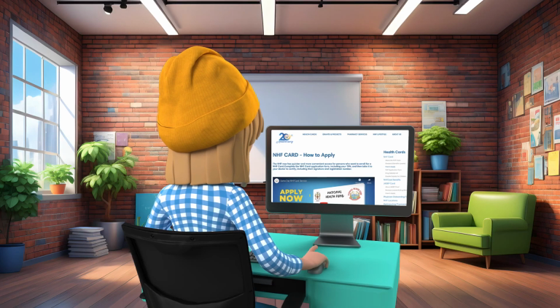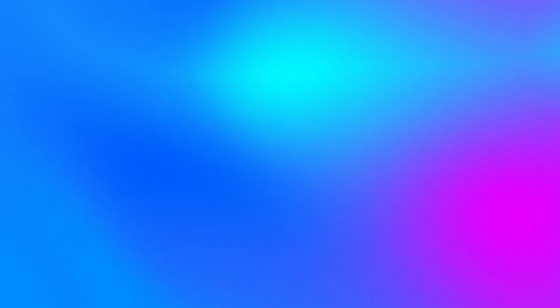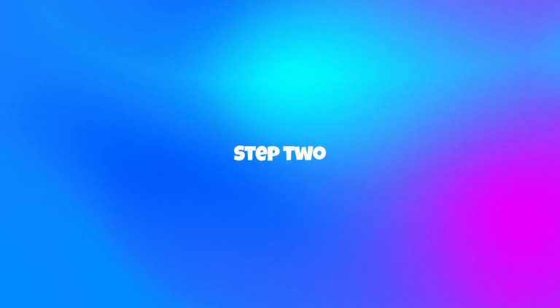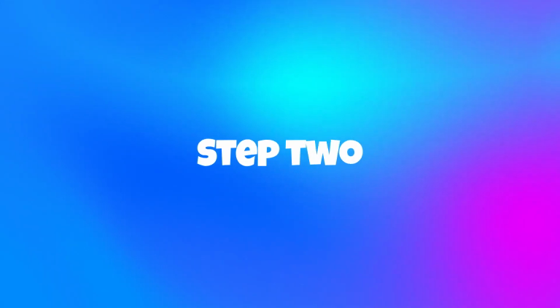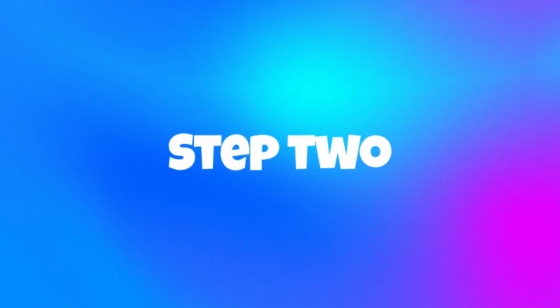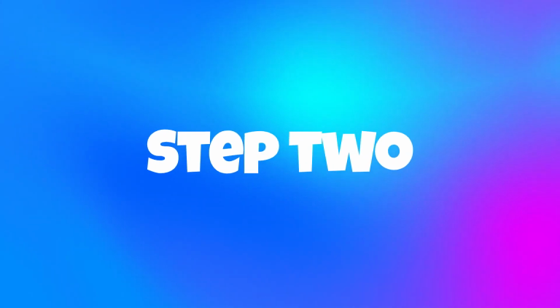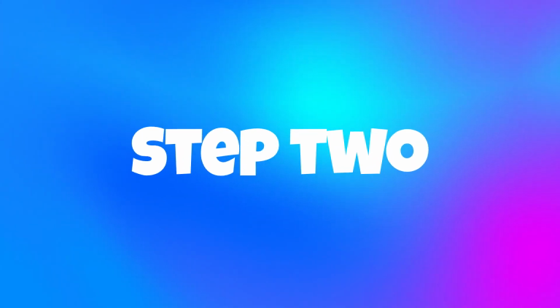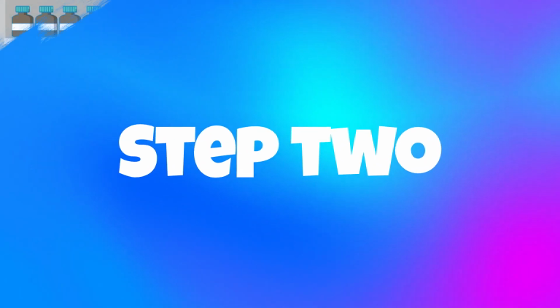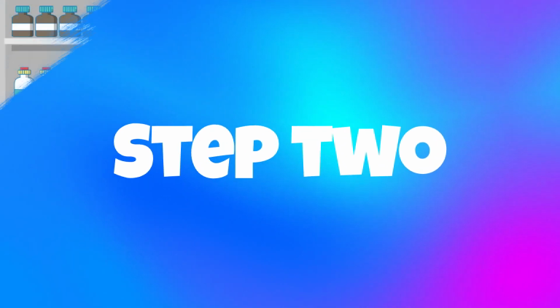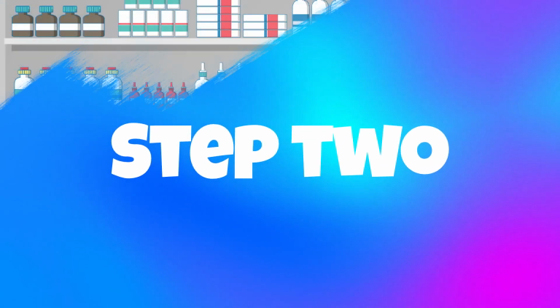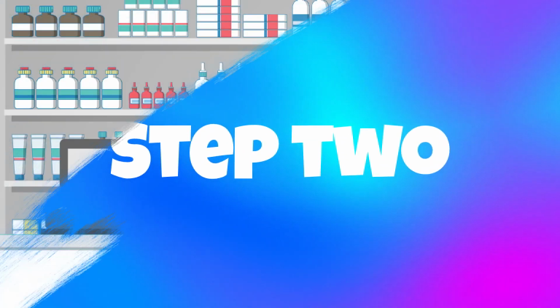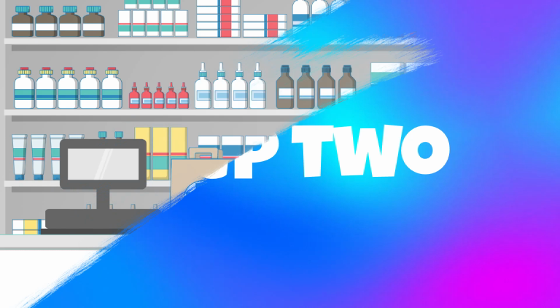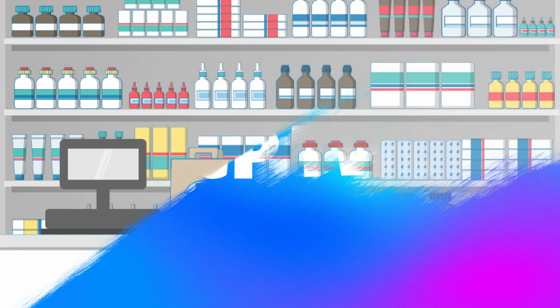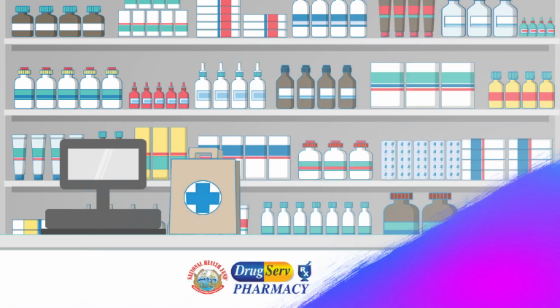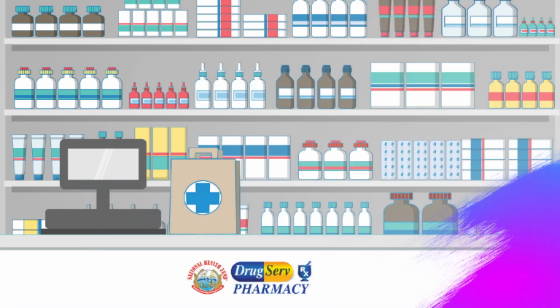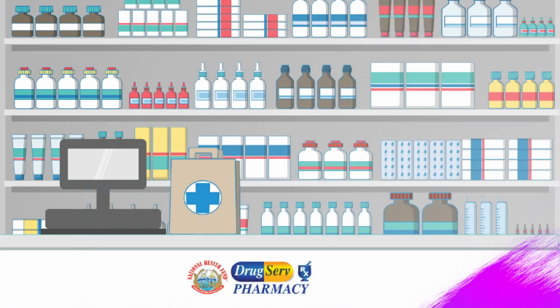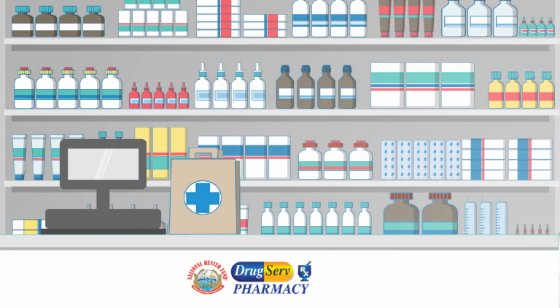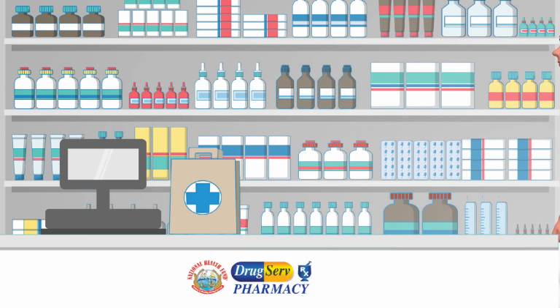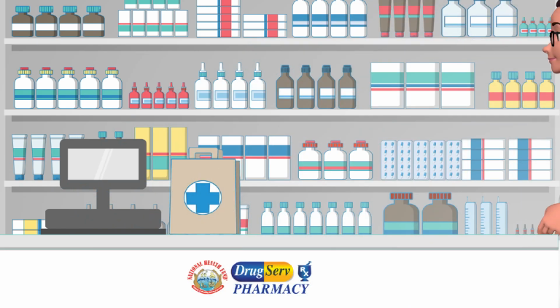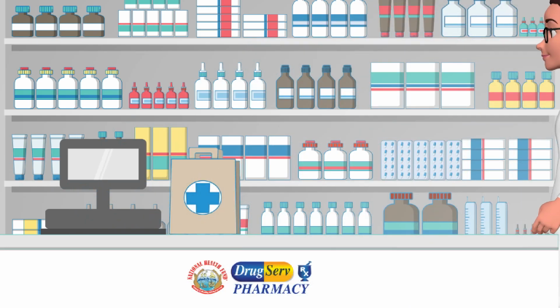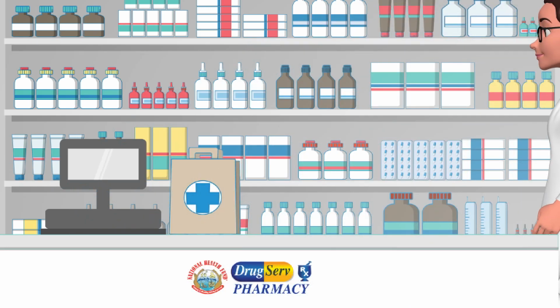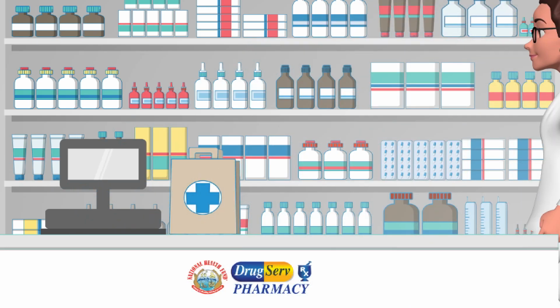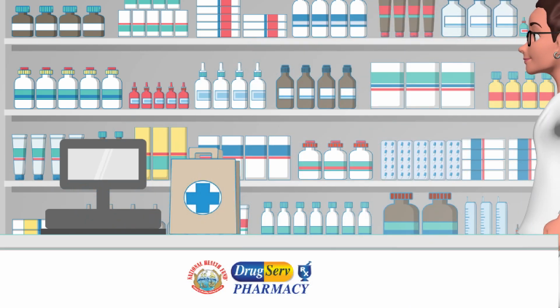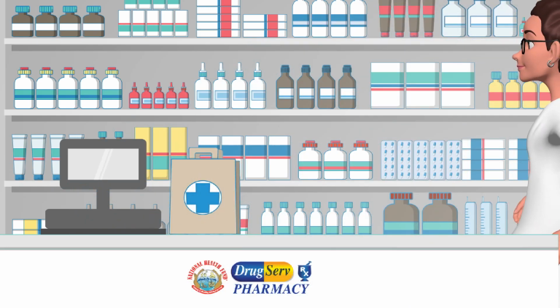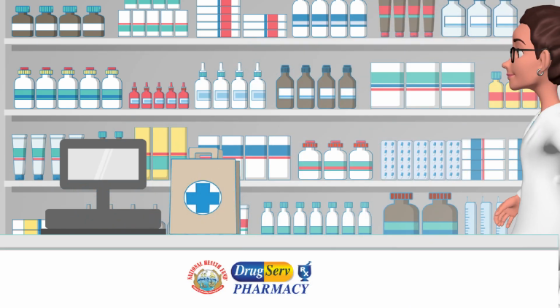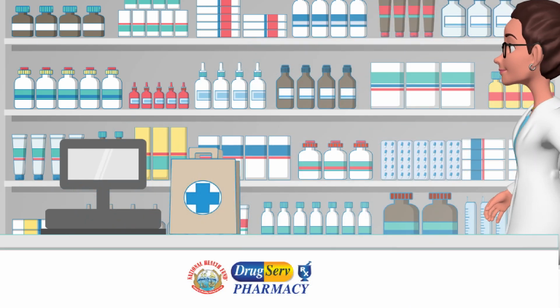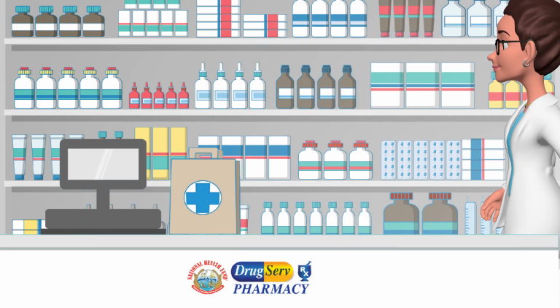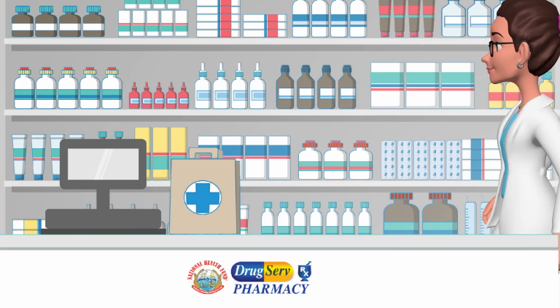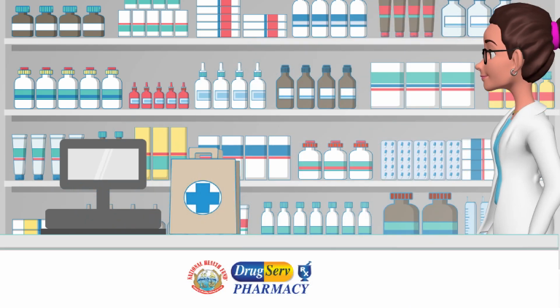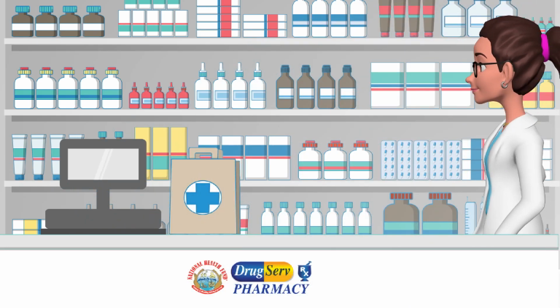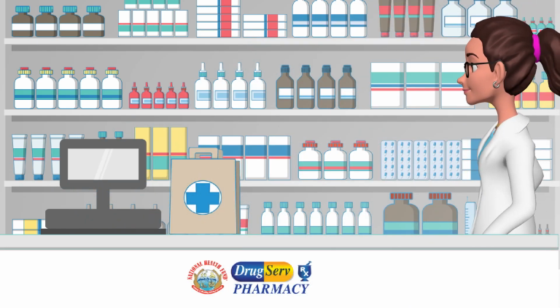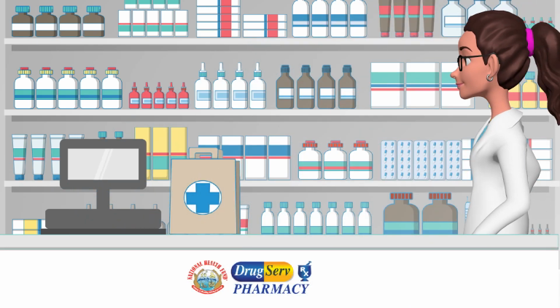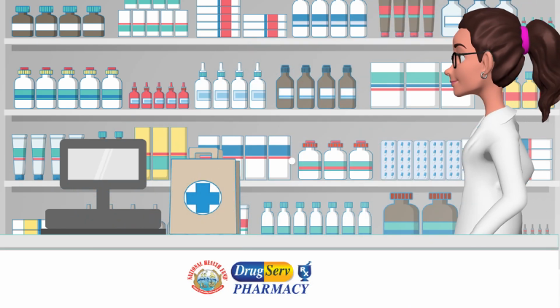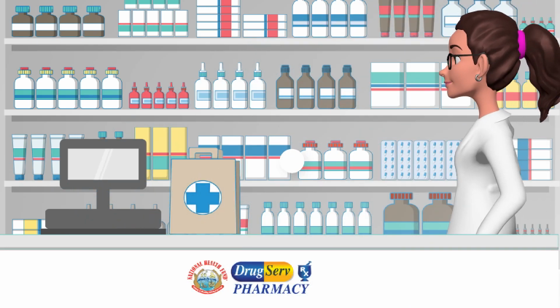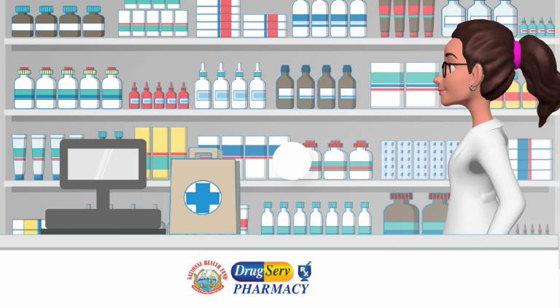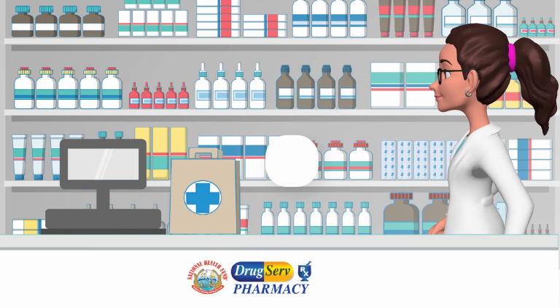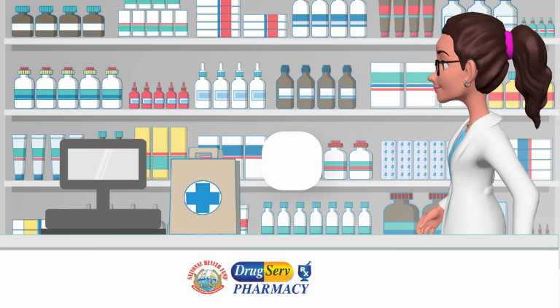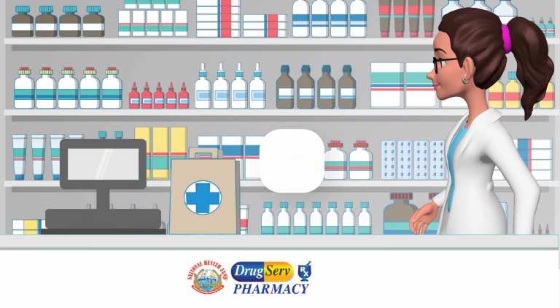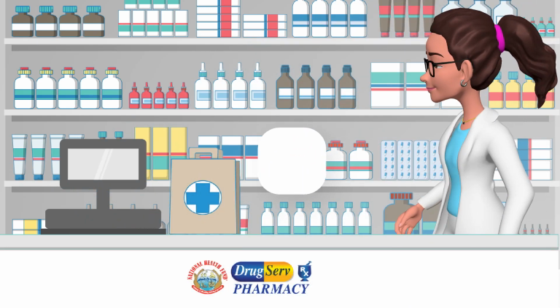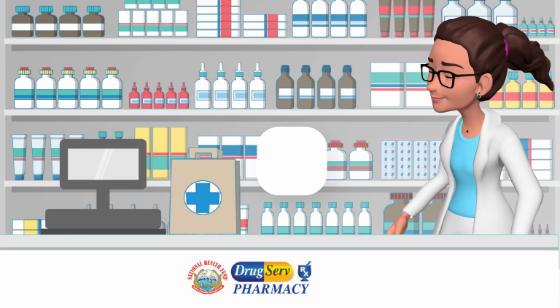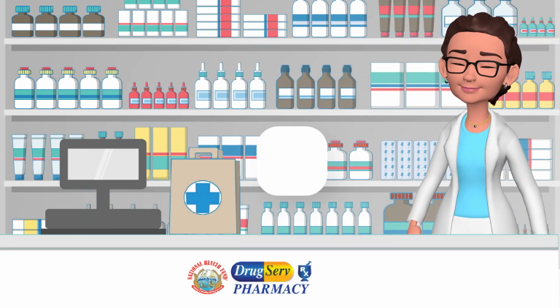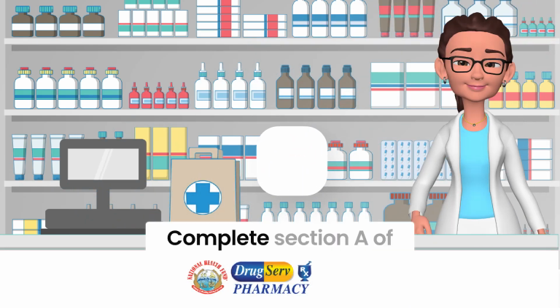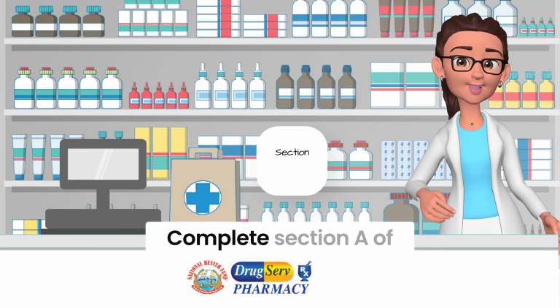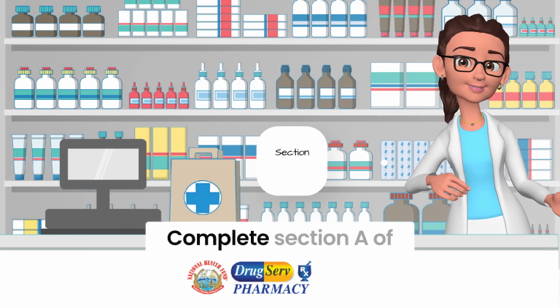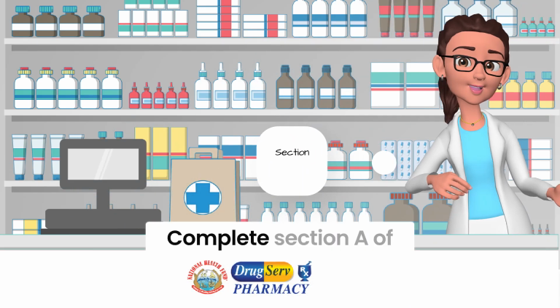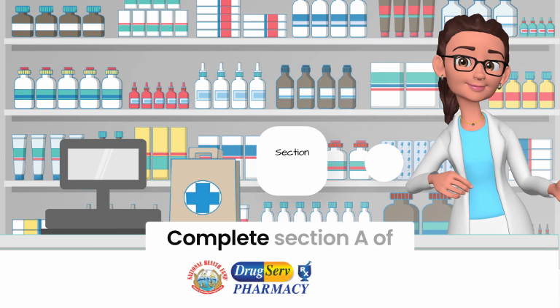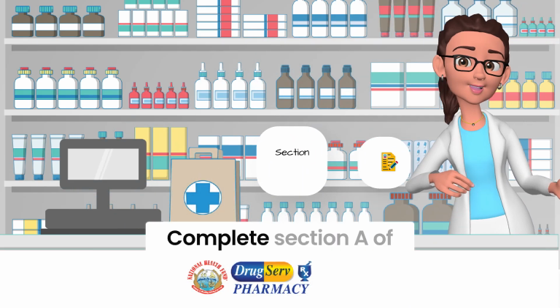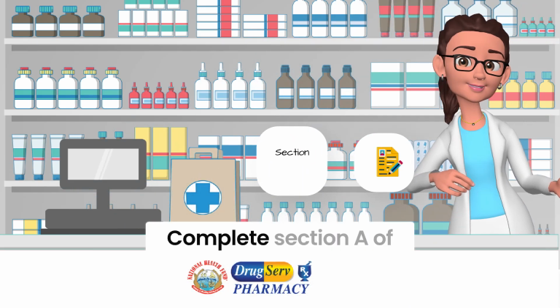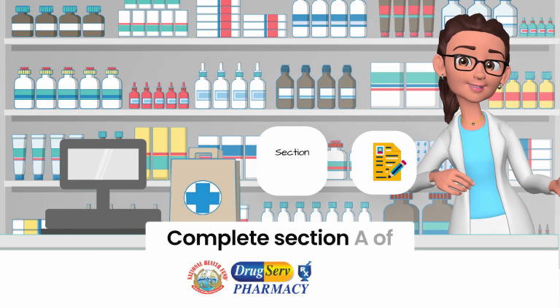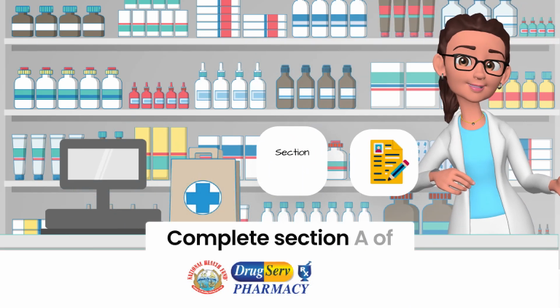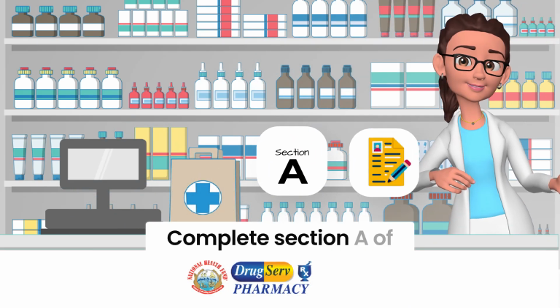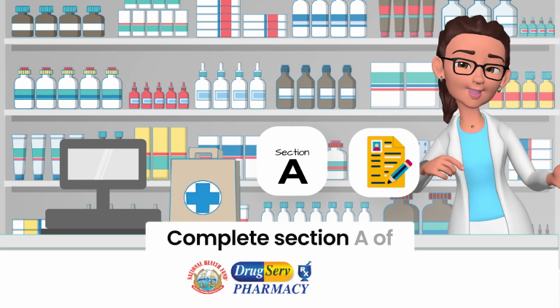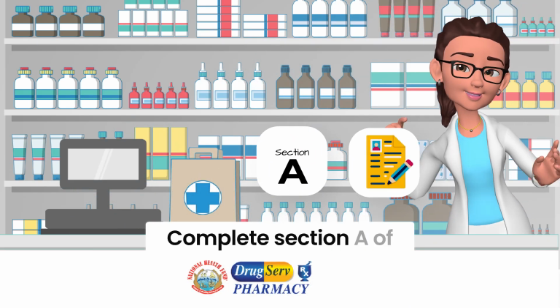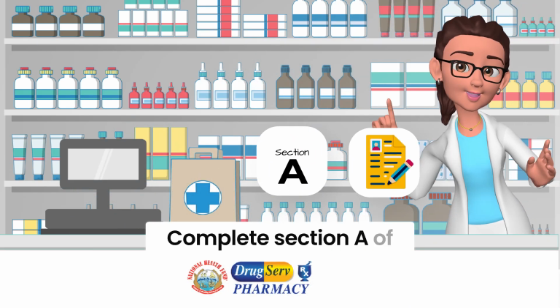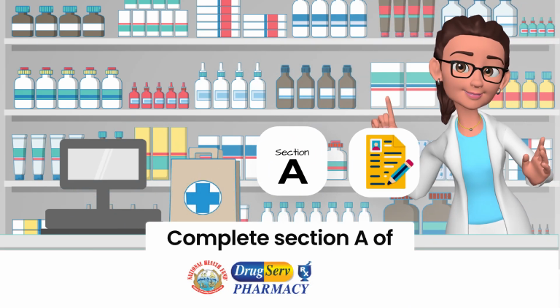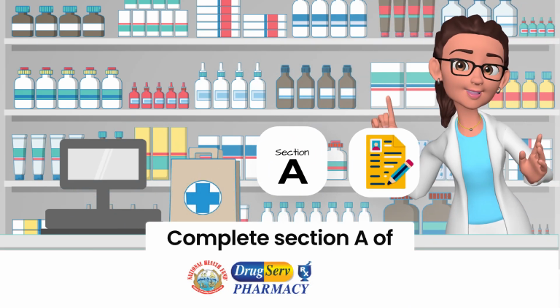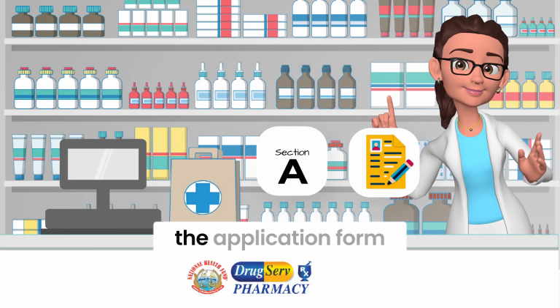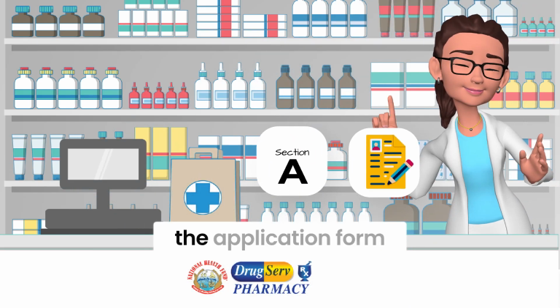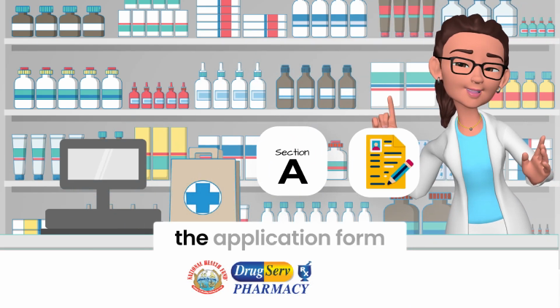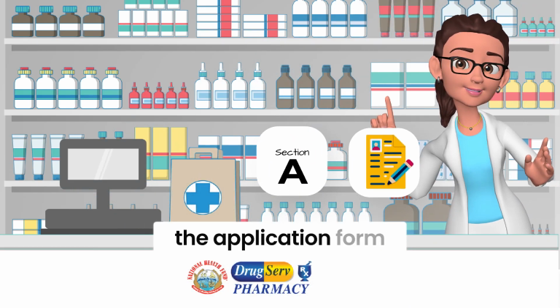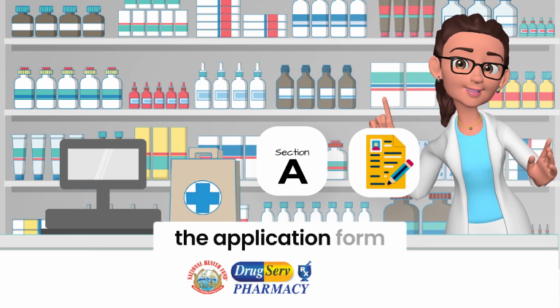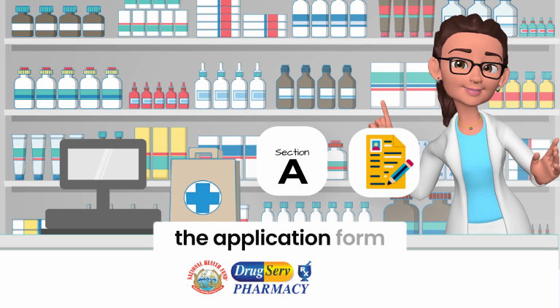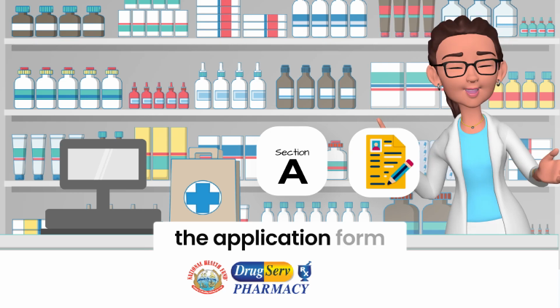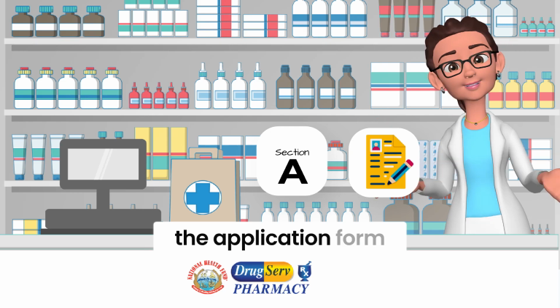Step 2: Complete Section A of the application form.